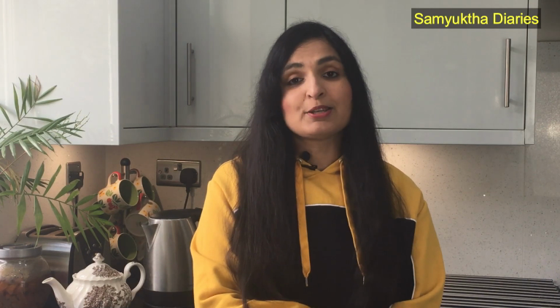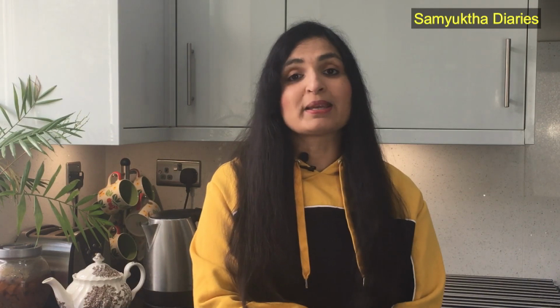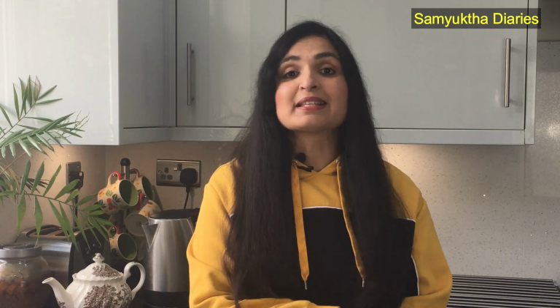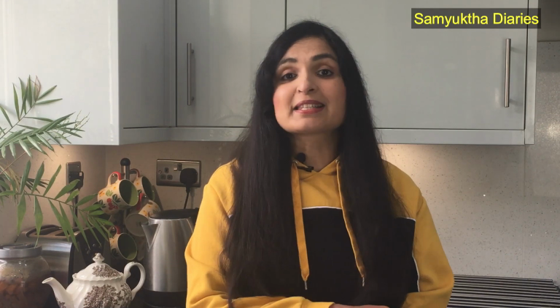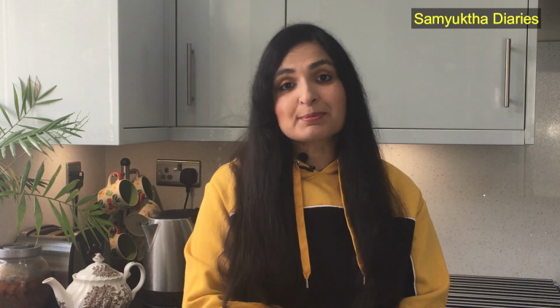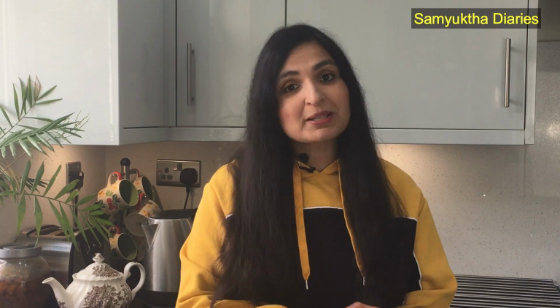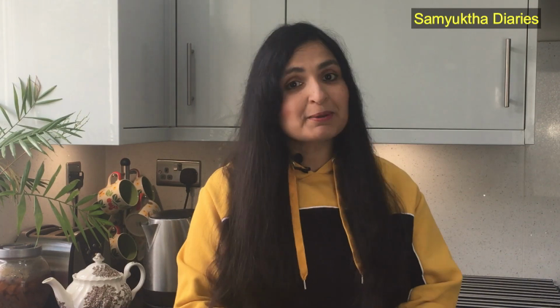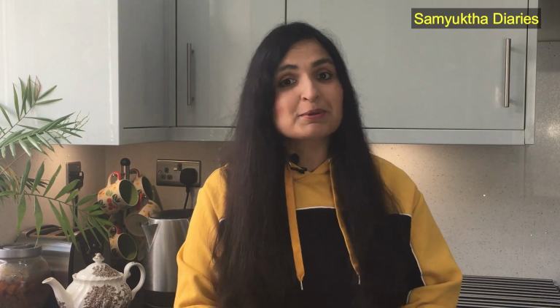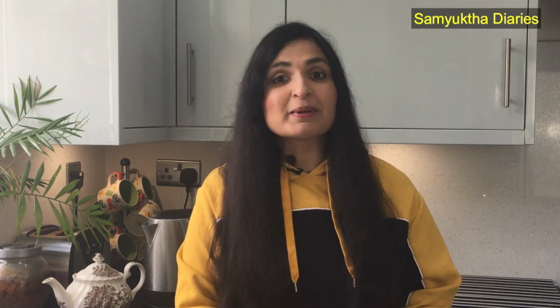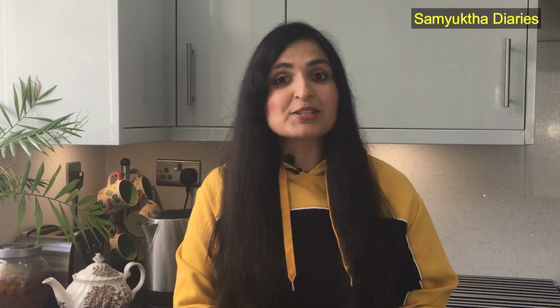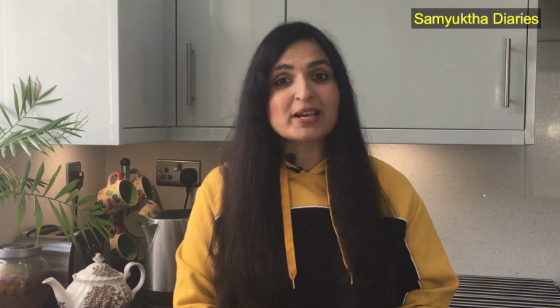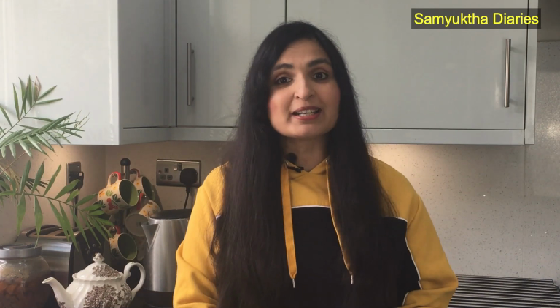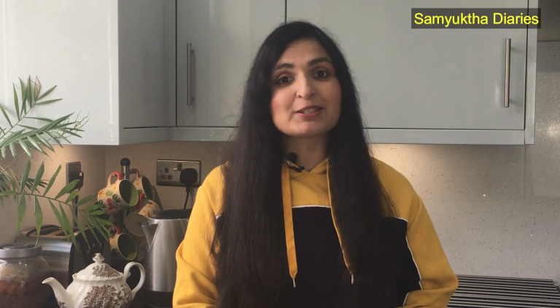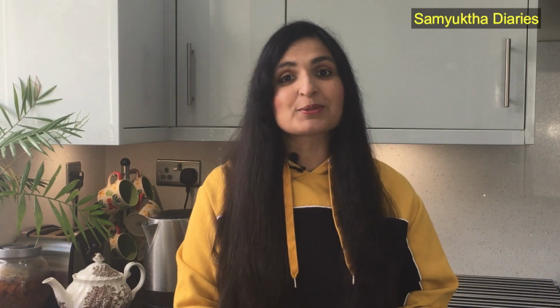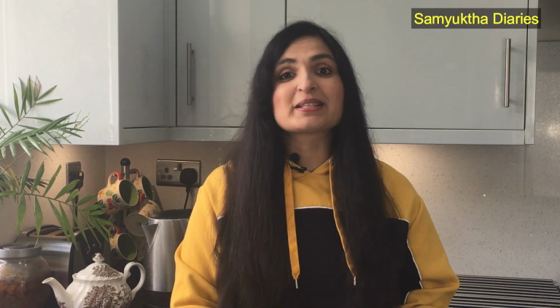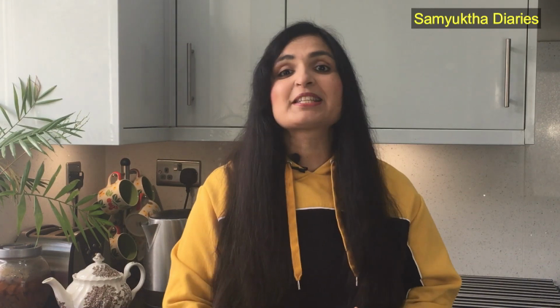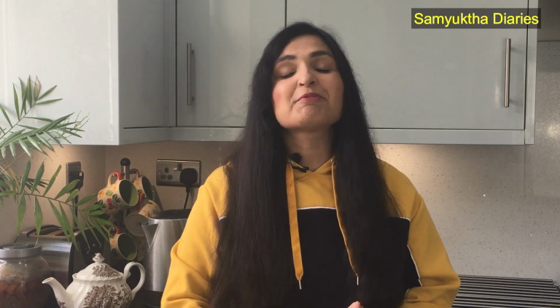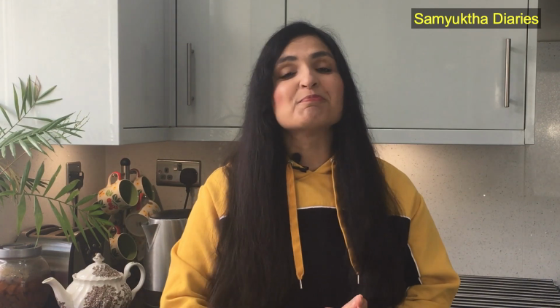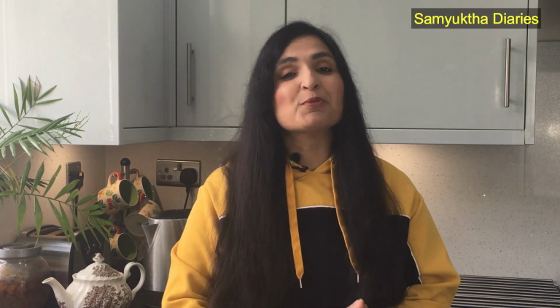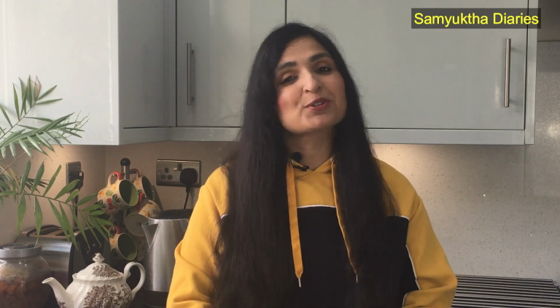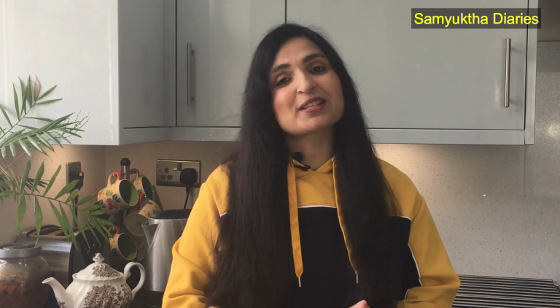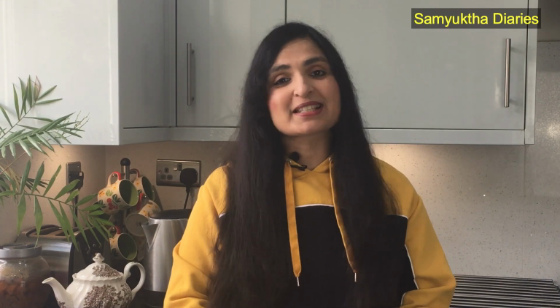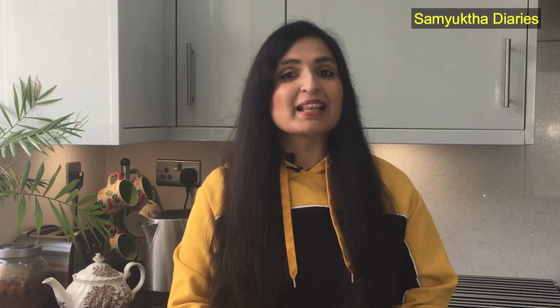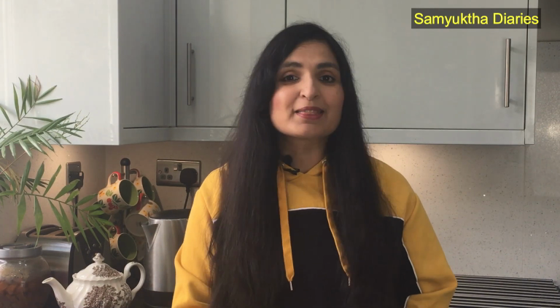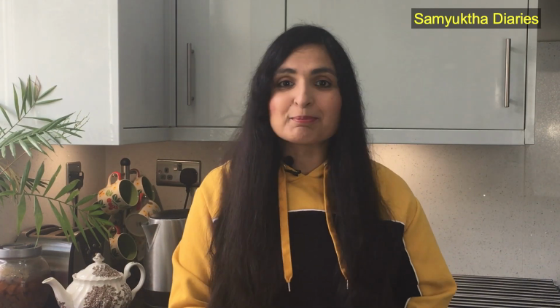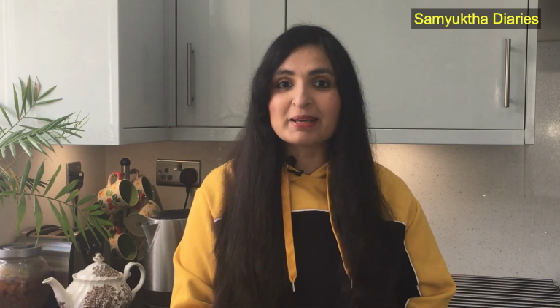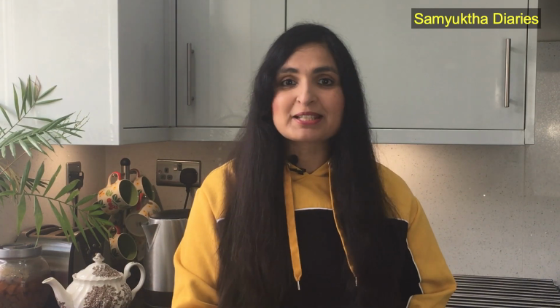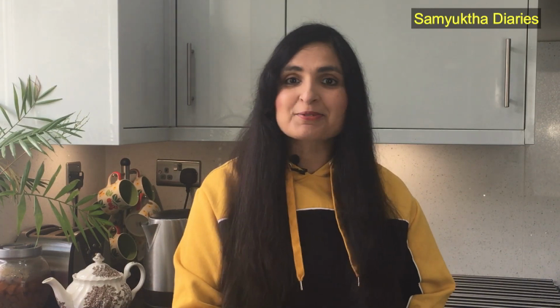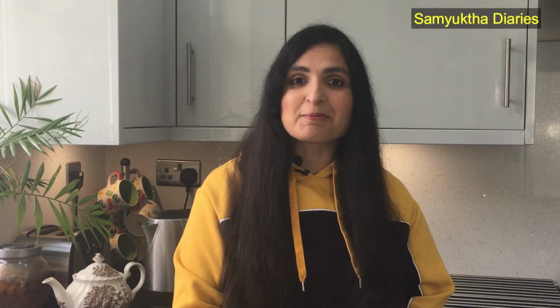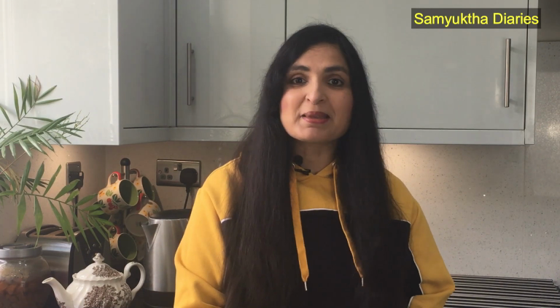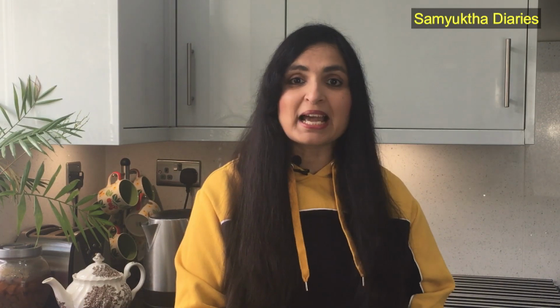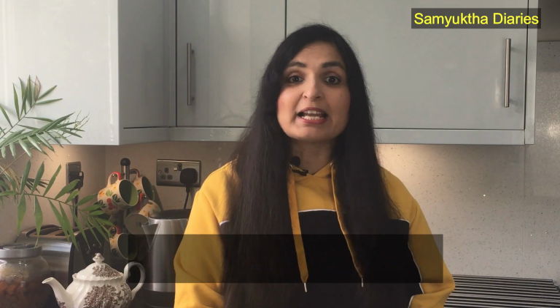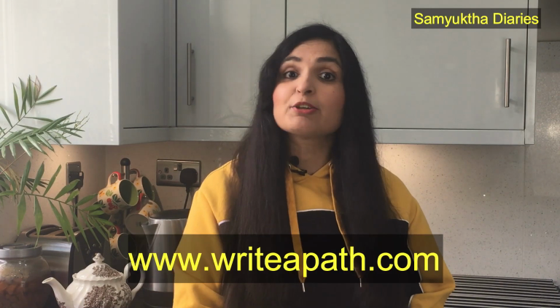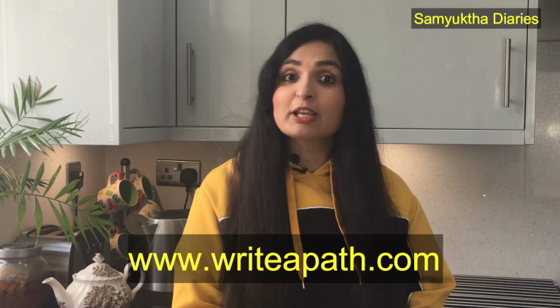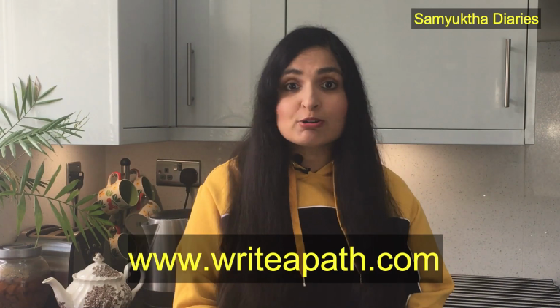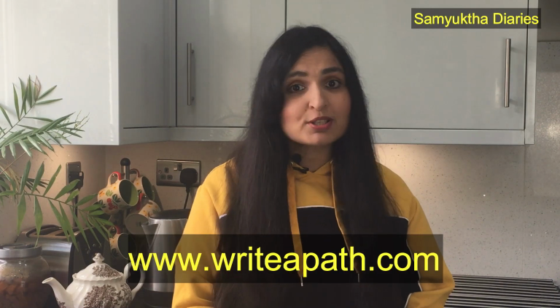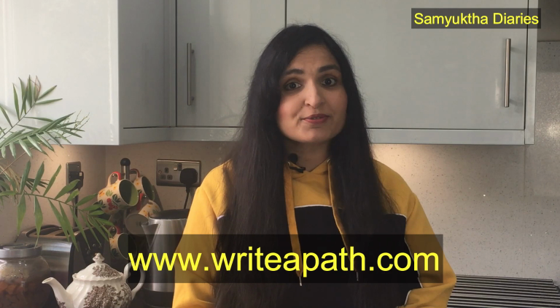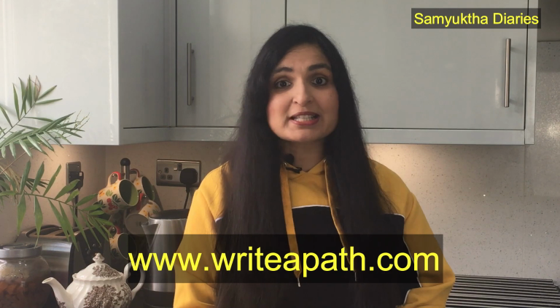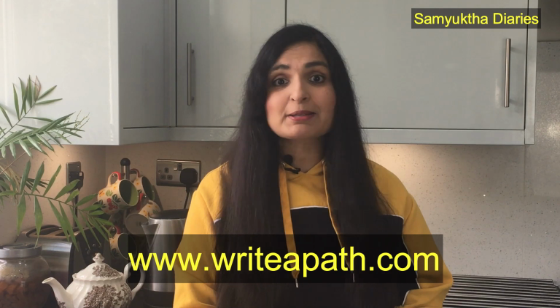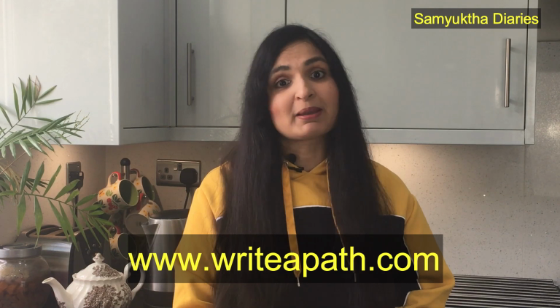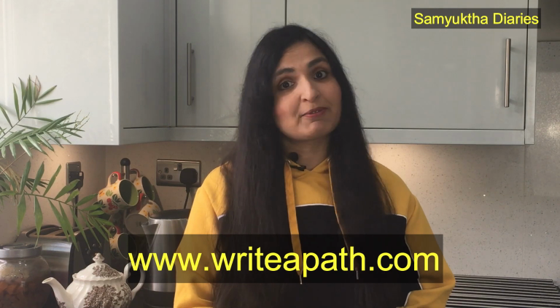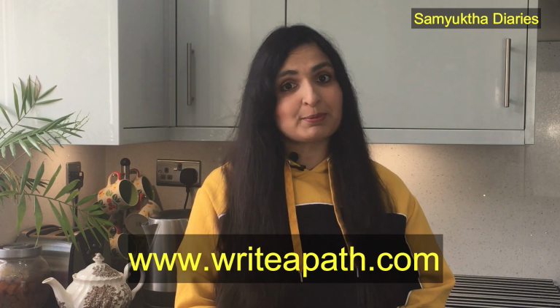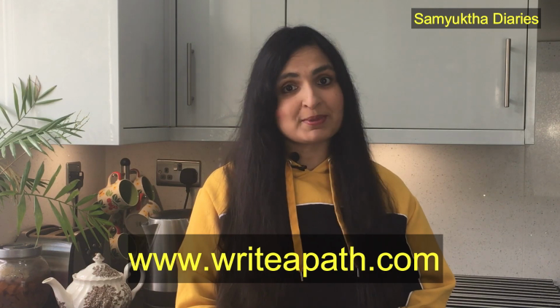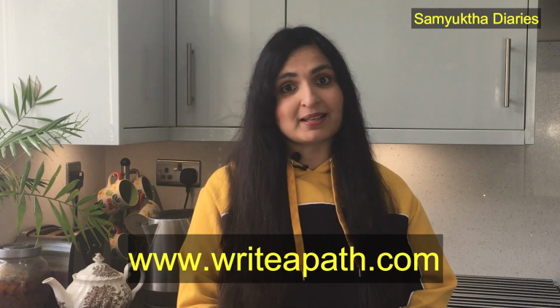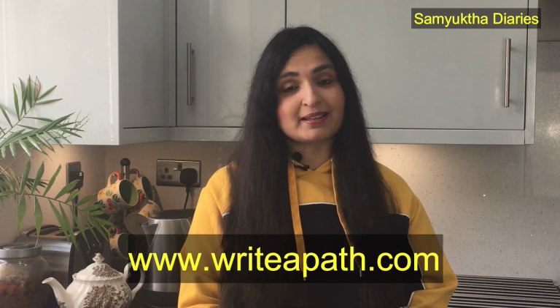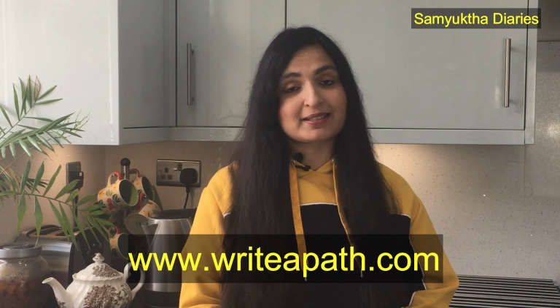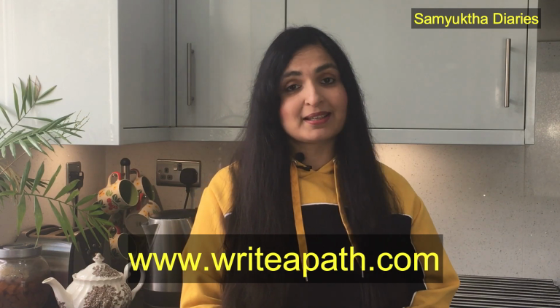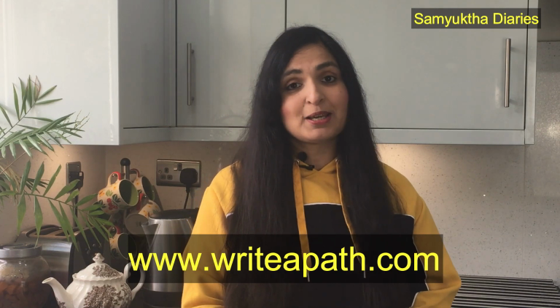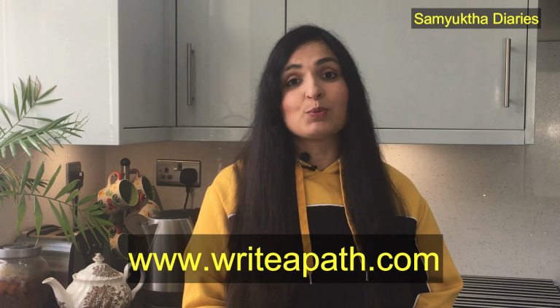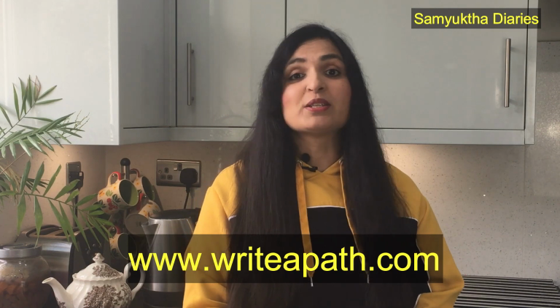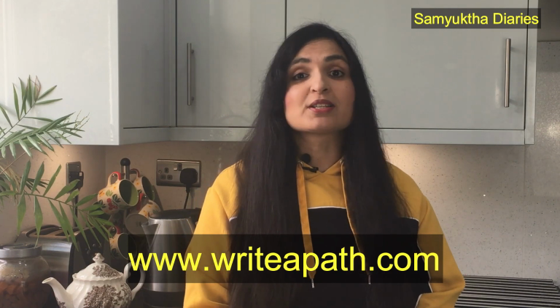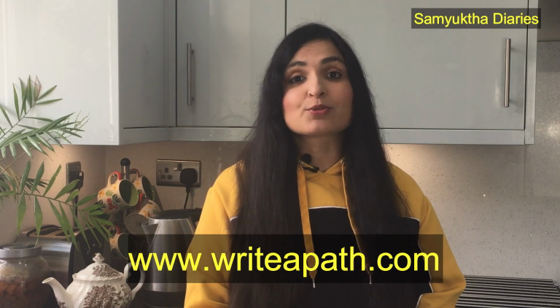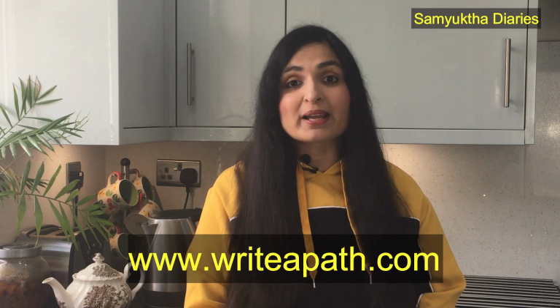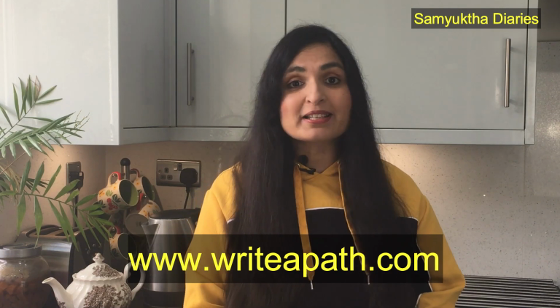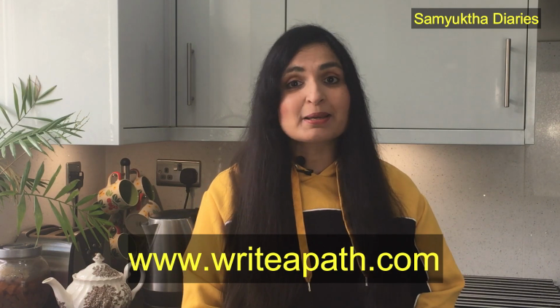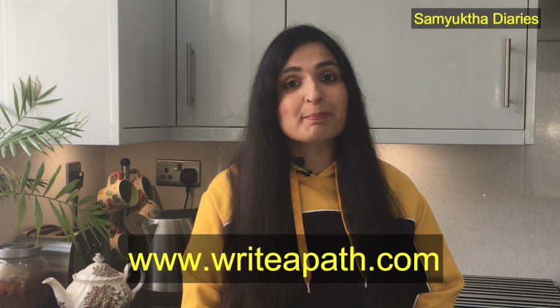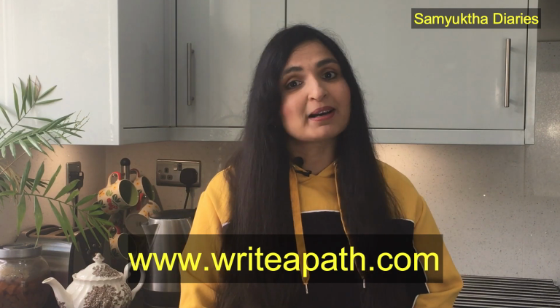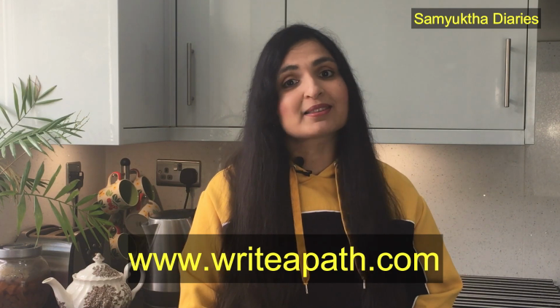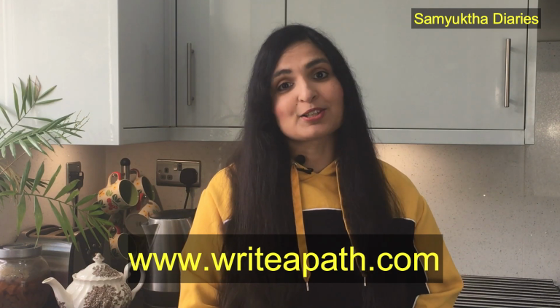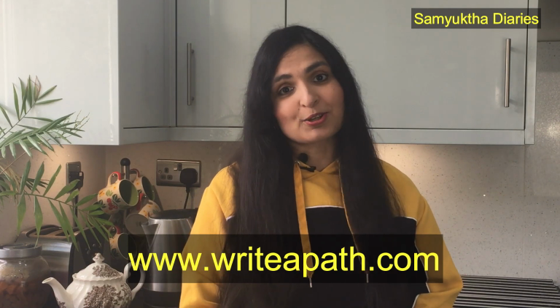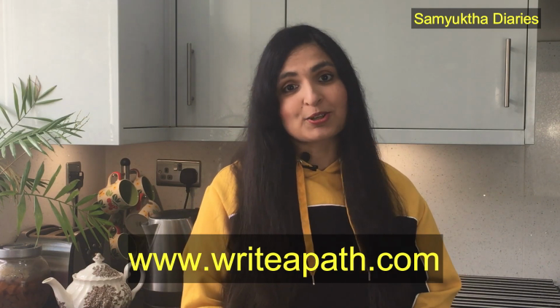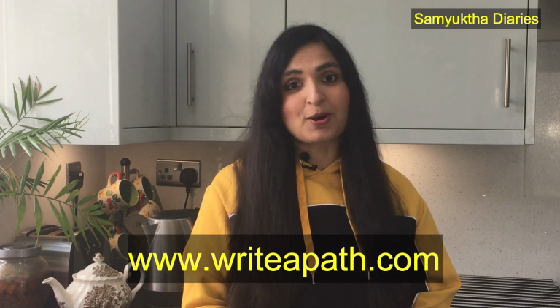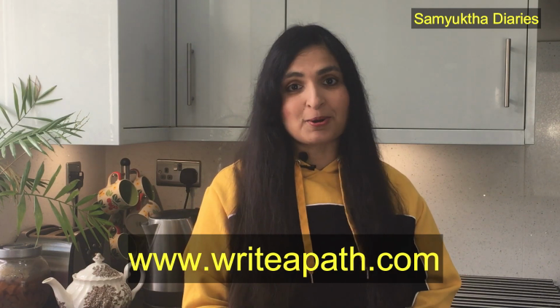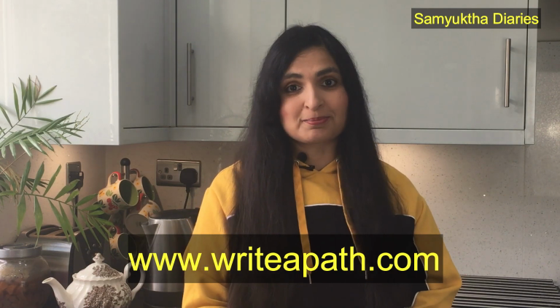You can subscribe to my channel to receive more such health updates from me, and you can also visit my website which is rightaparth.com.